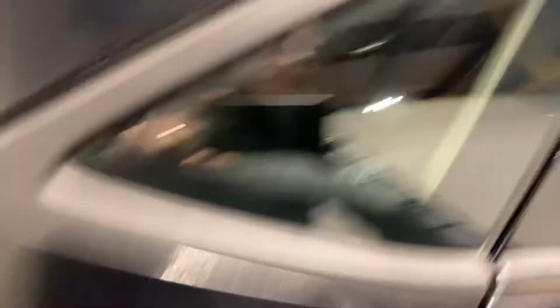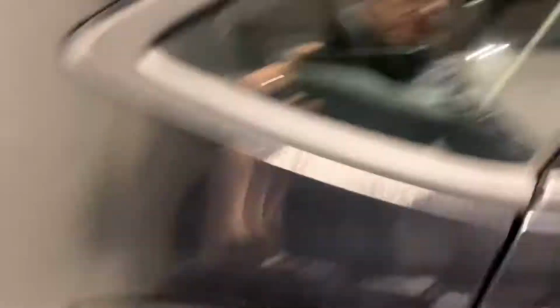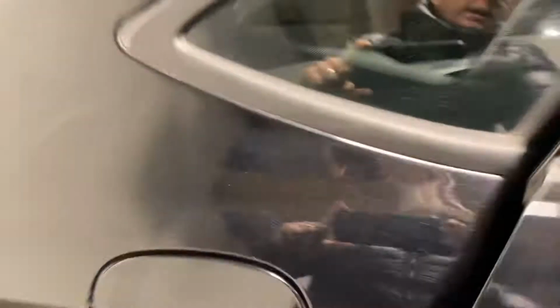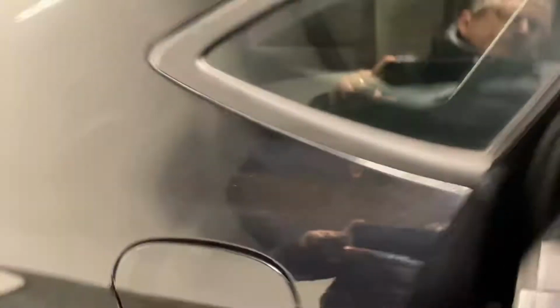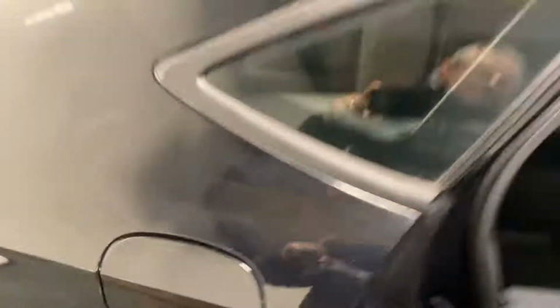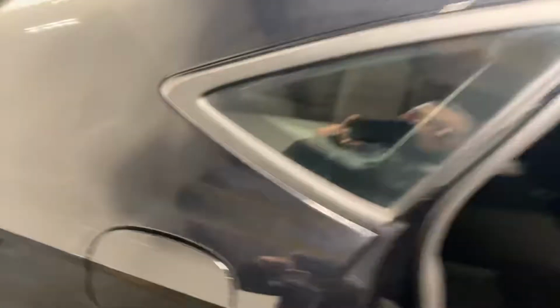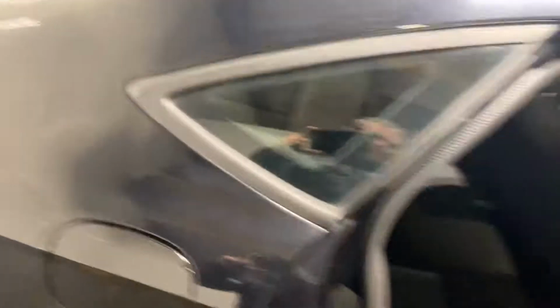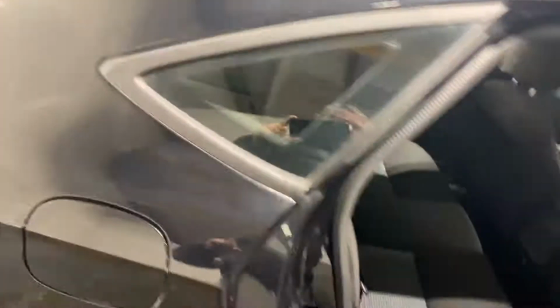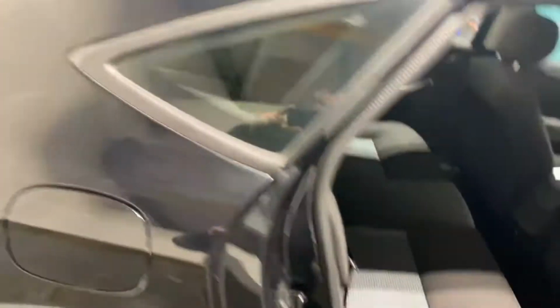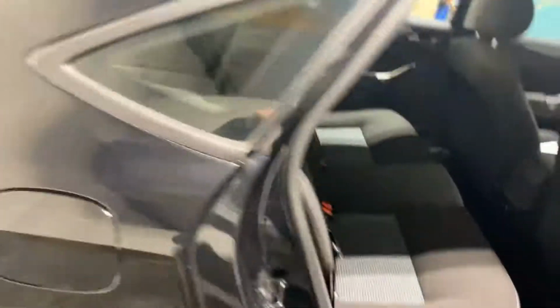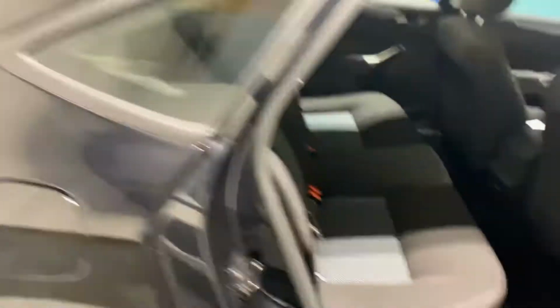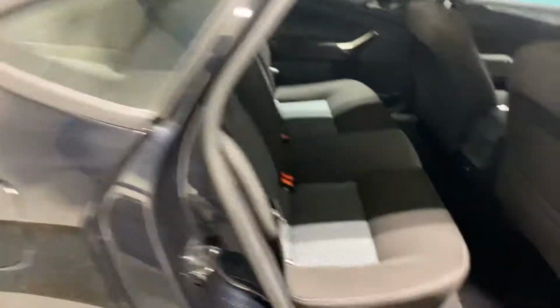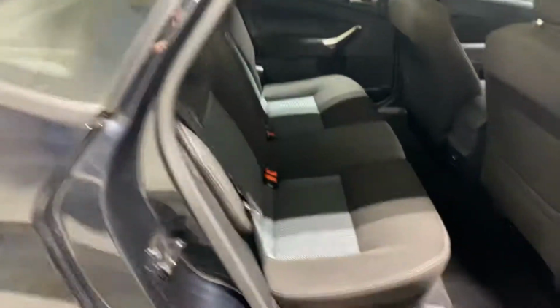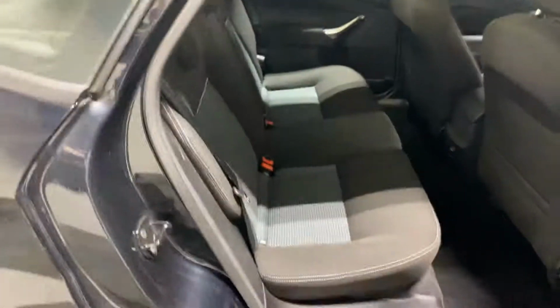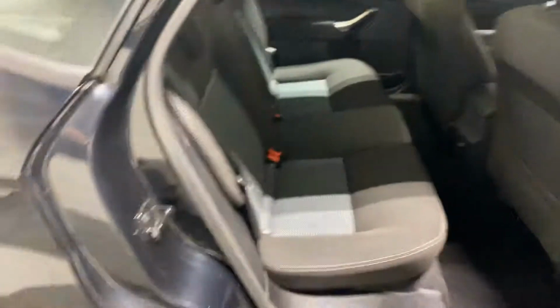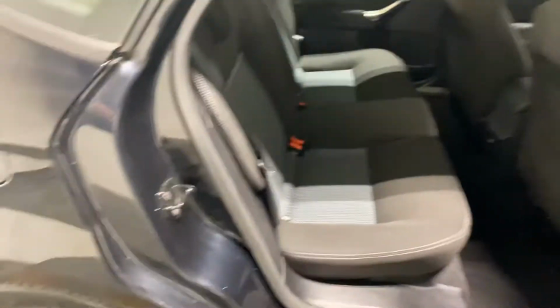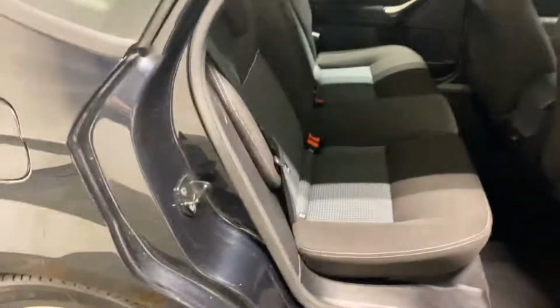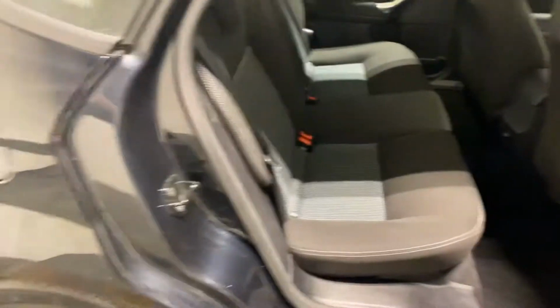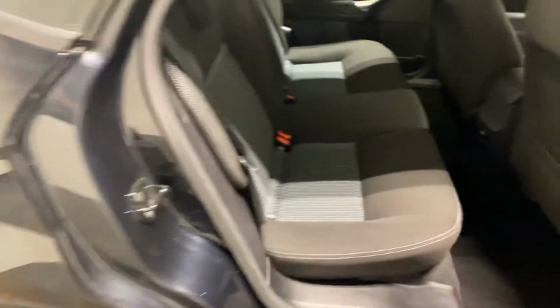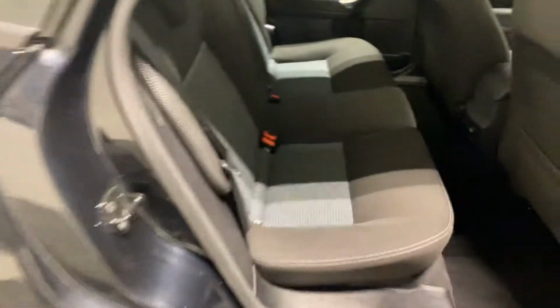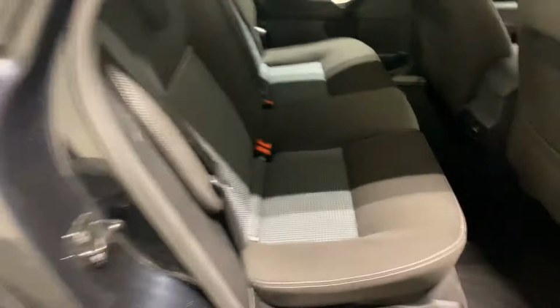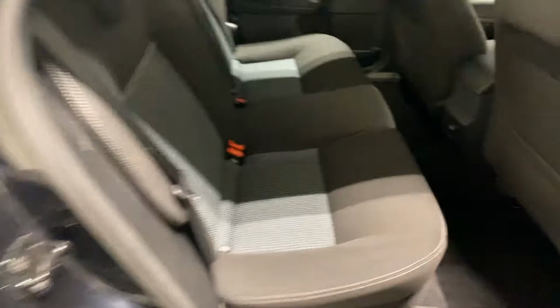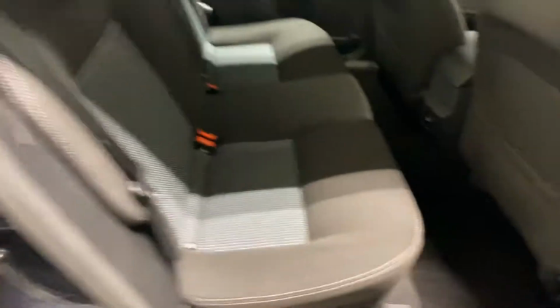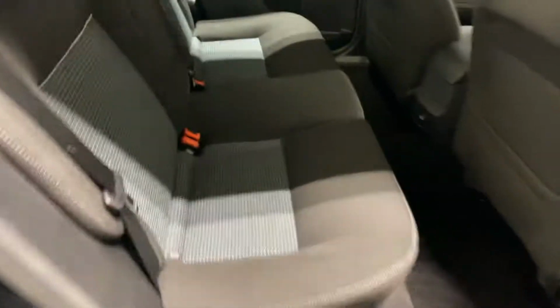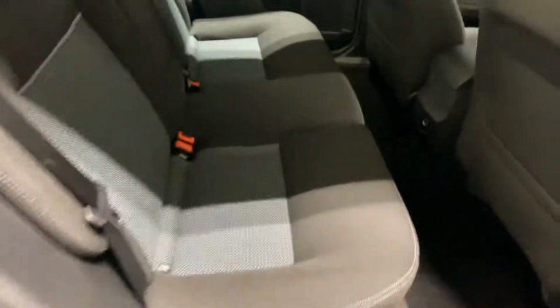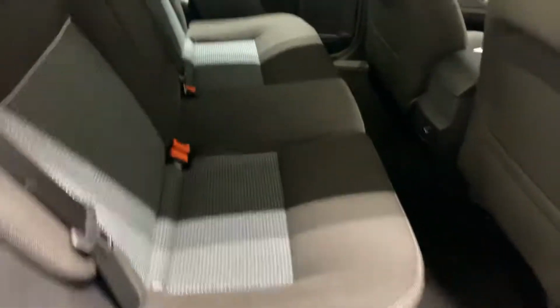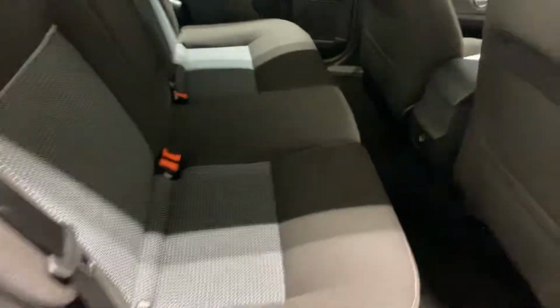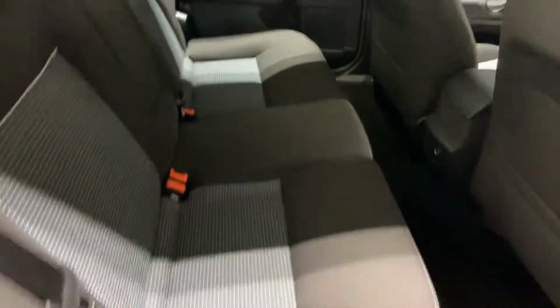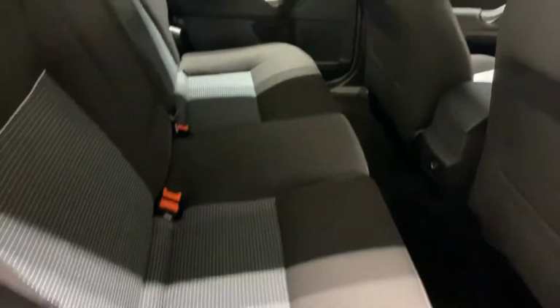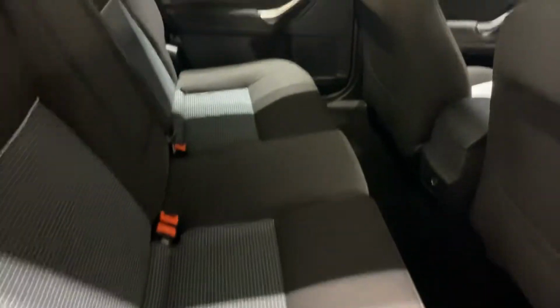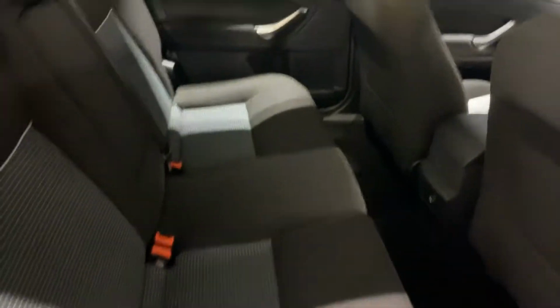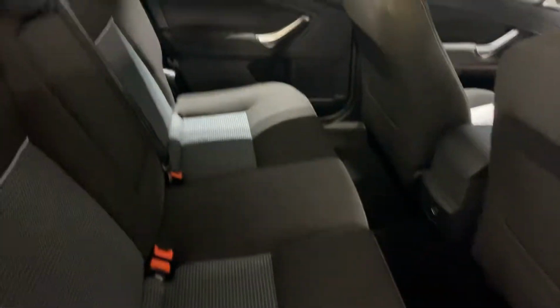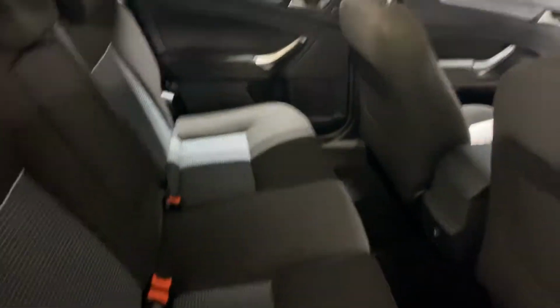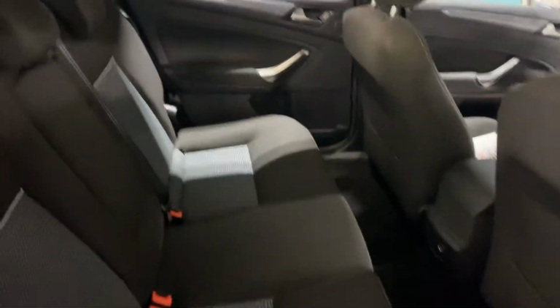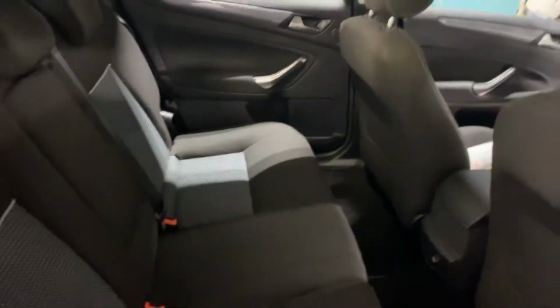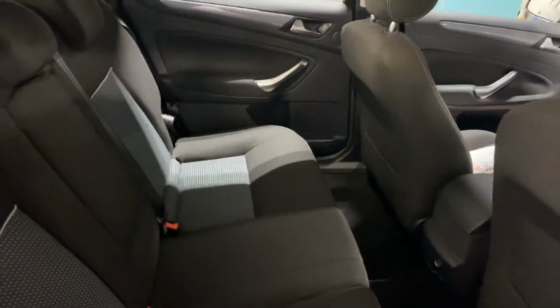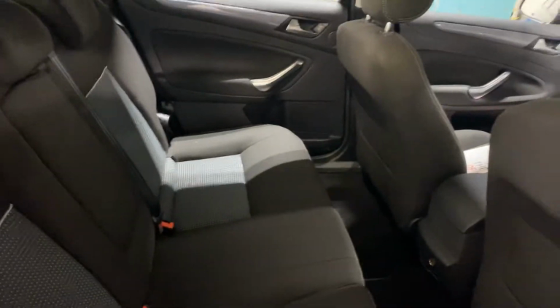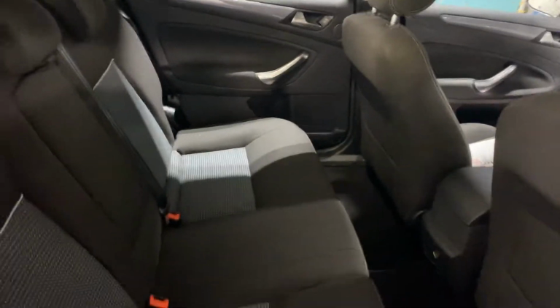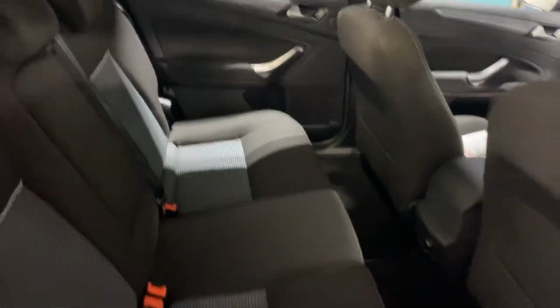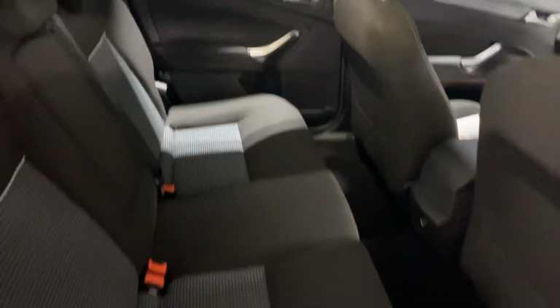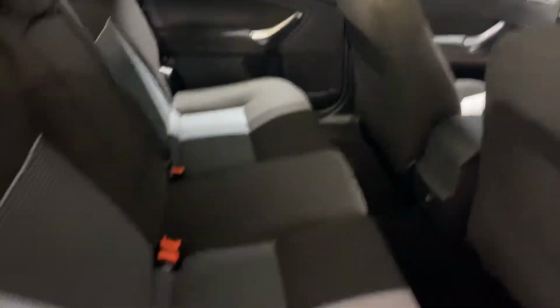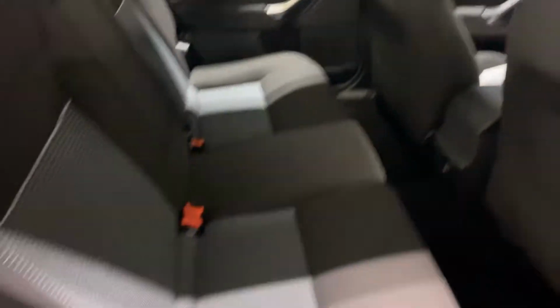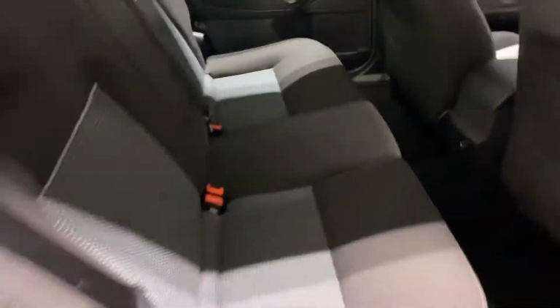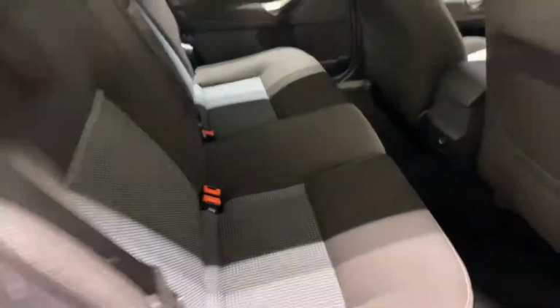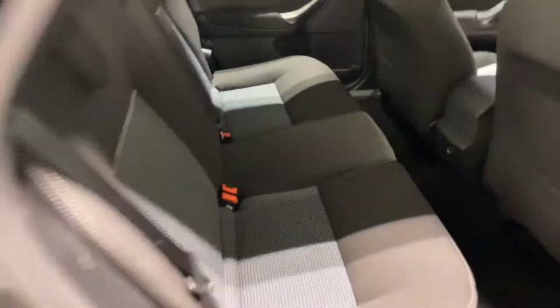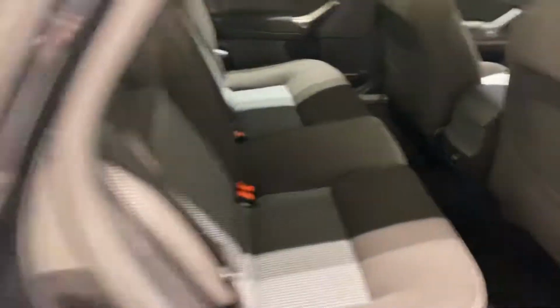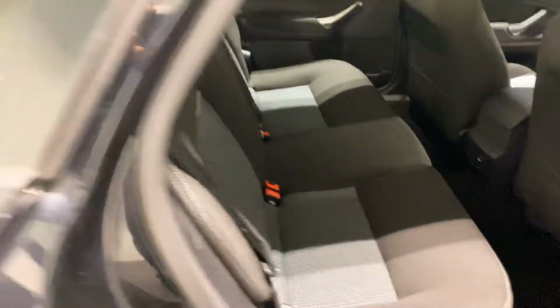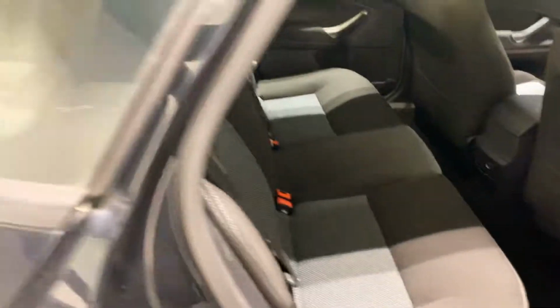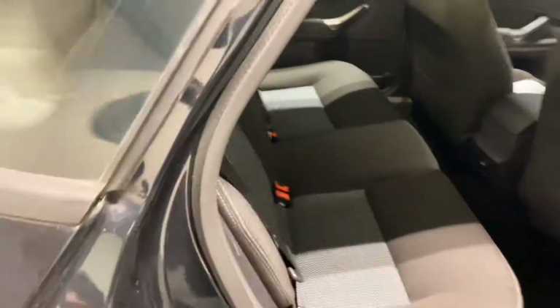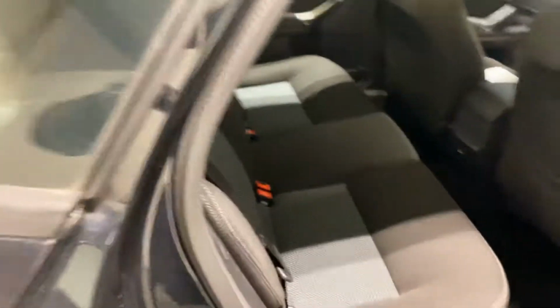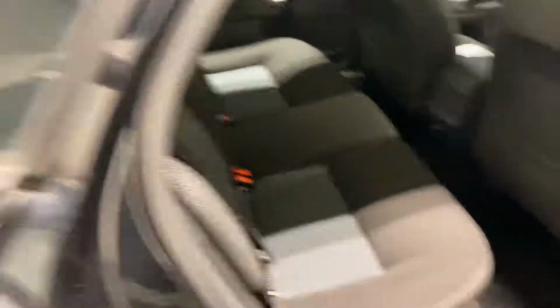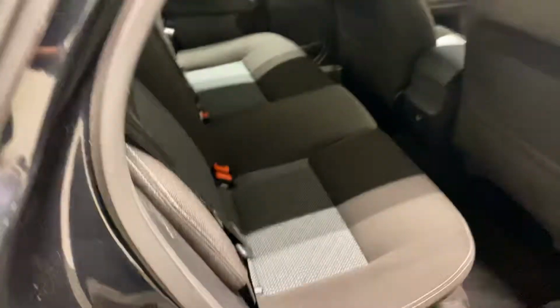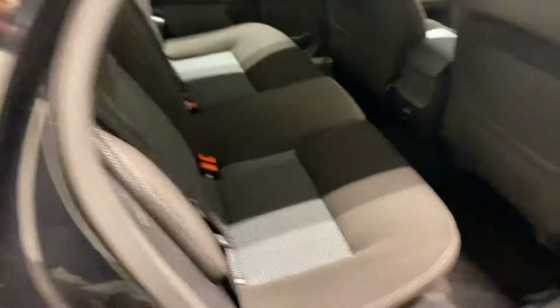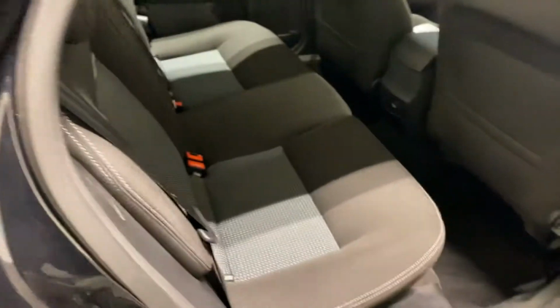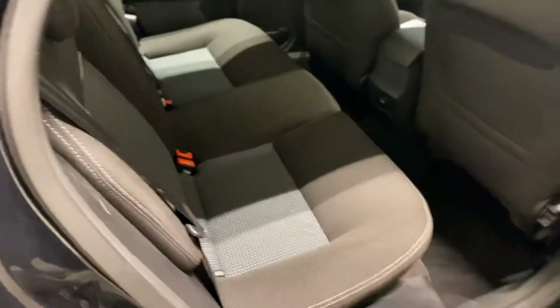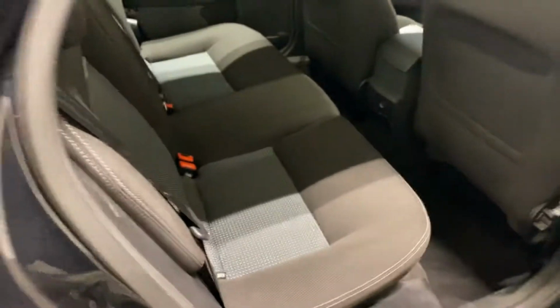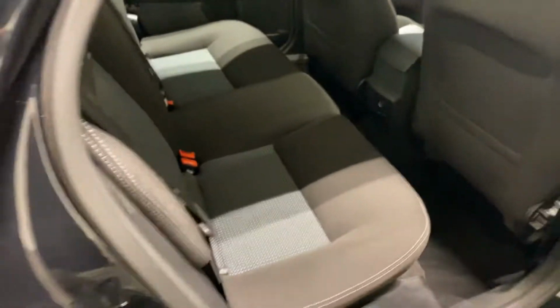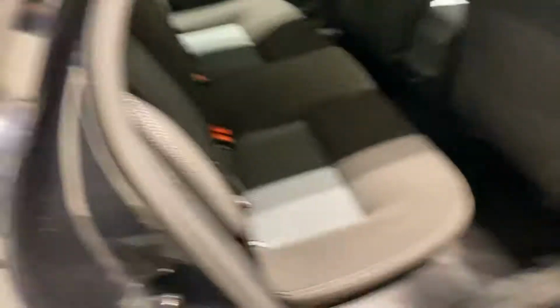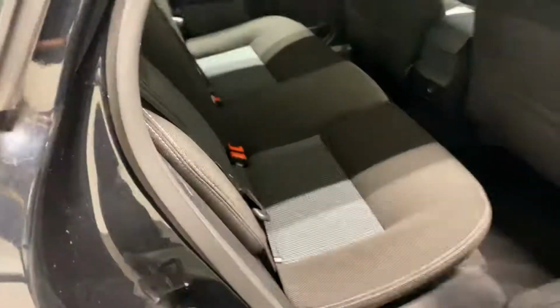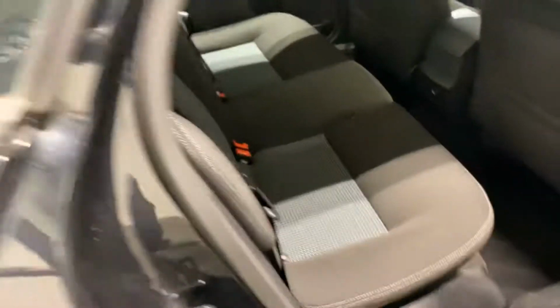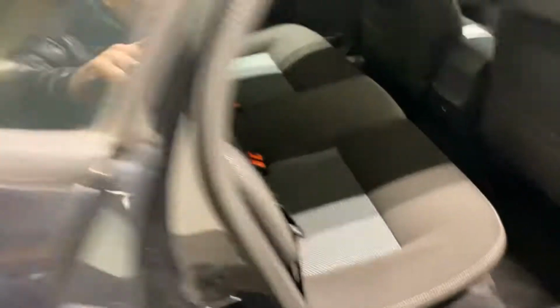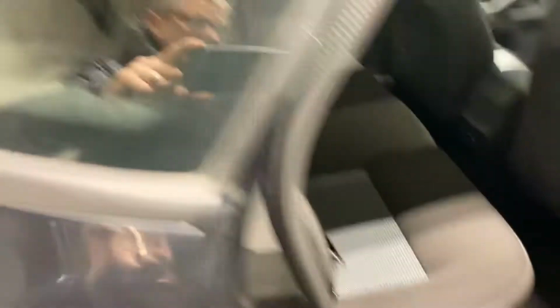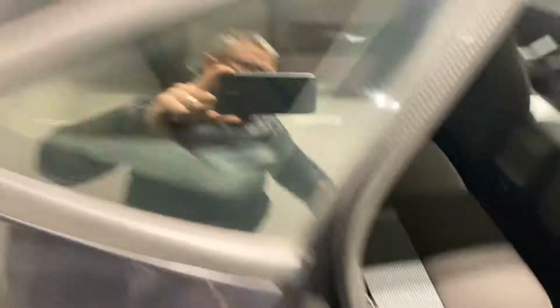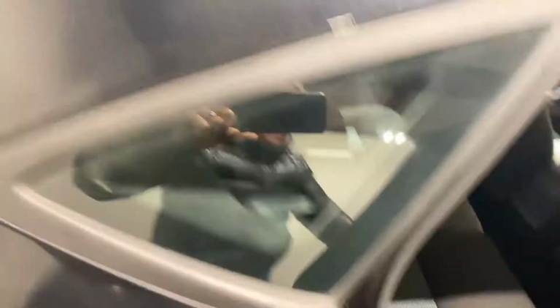Here are the back seats for you. They look as if they've not even been sat in — they really do look like that.